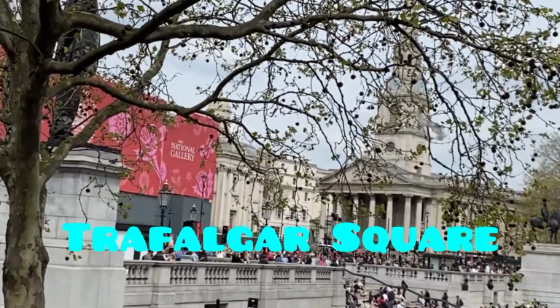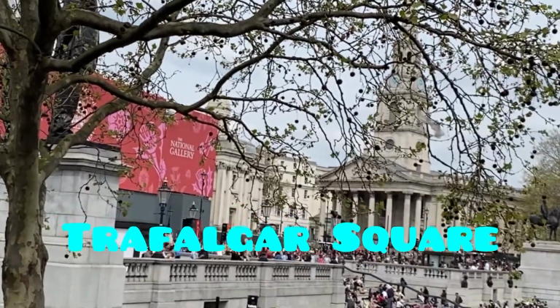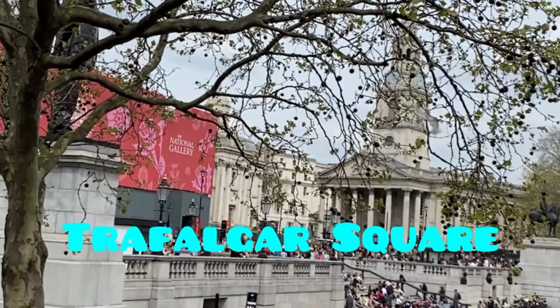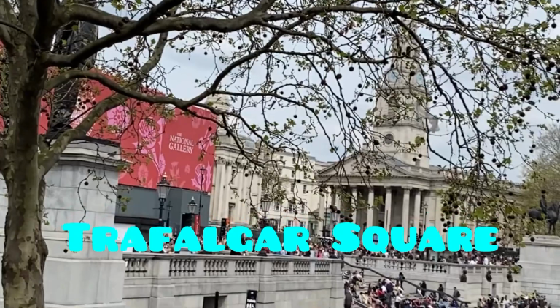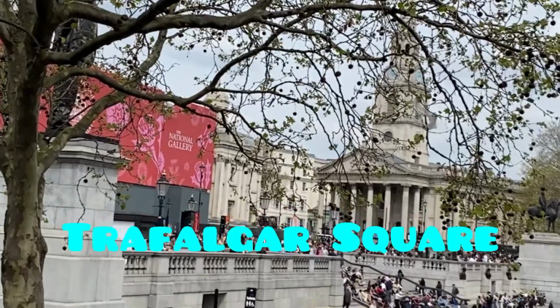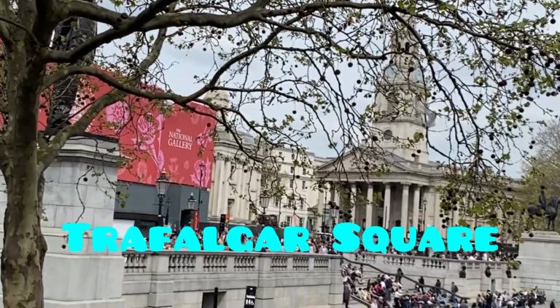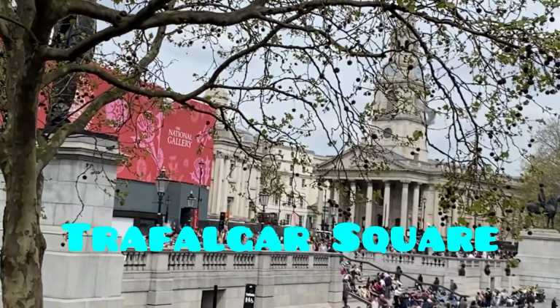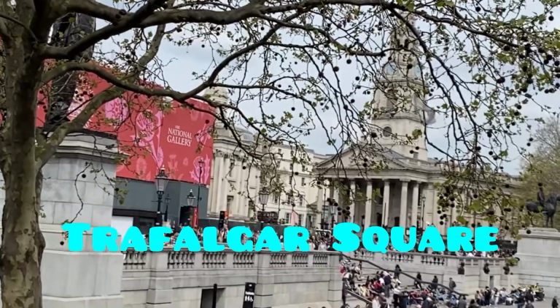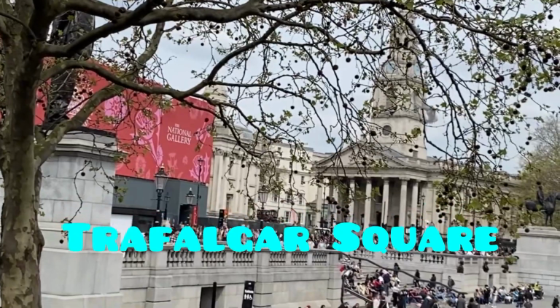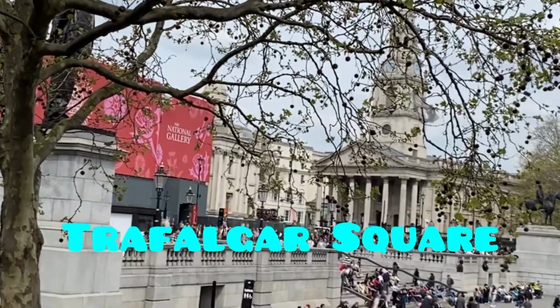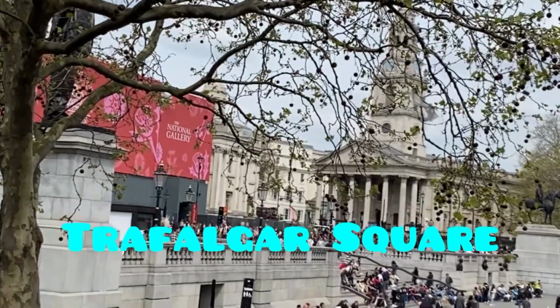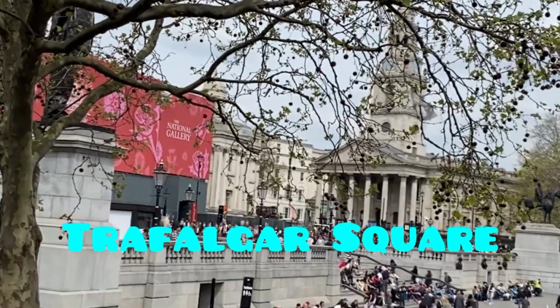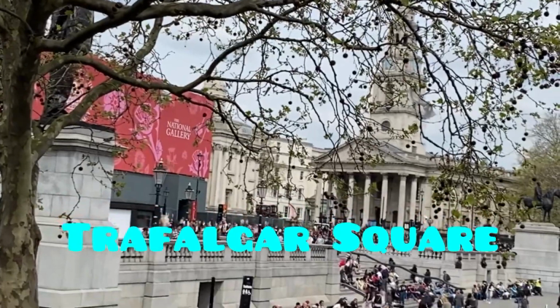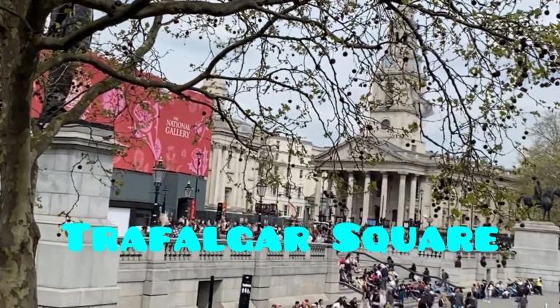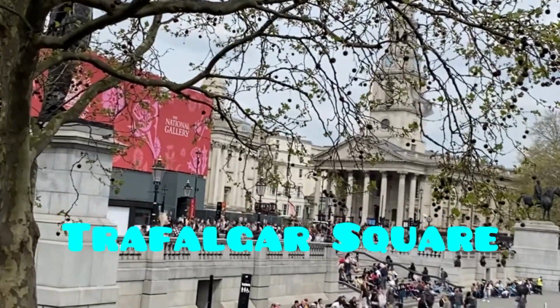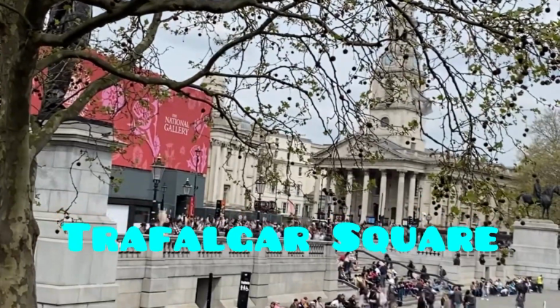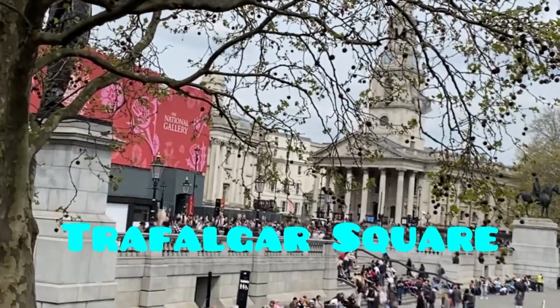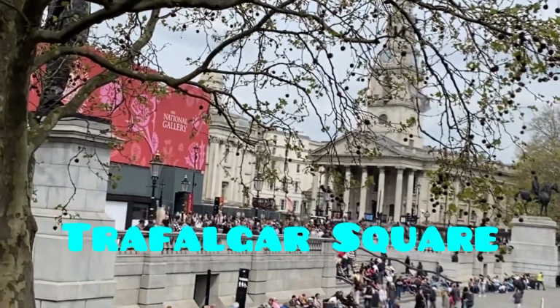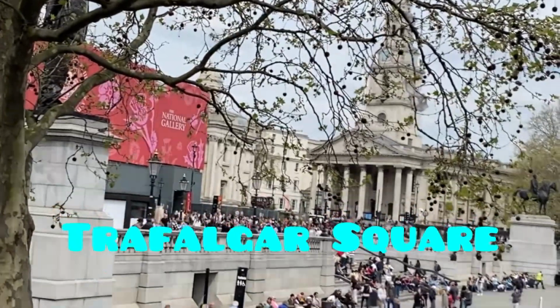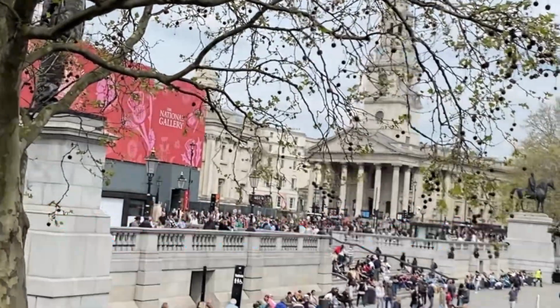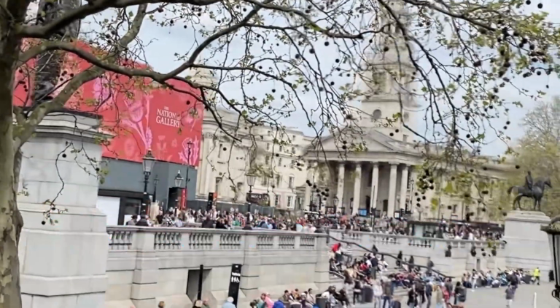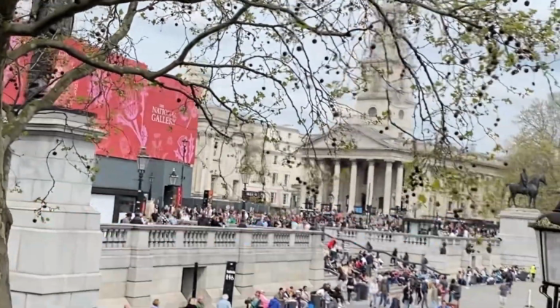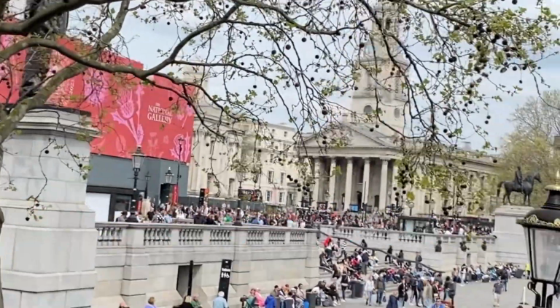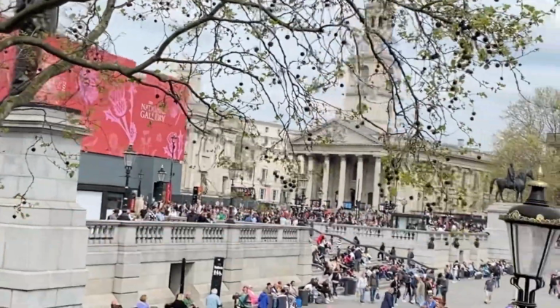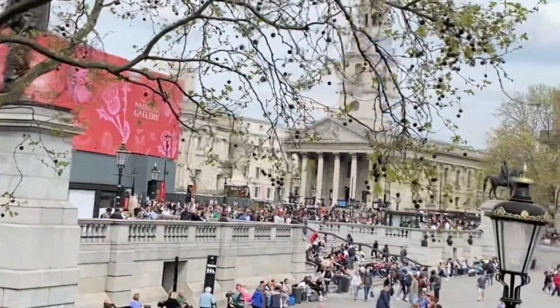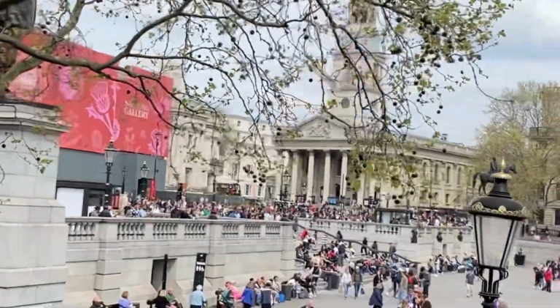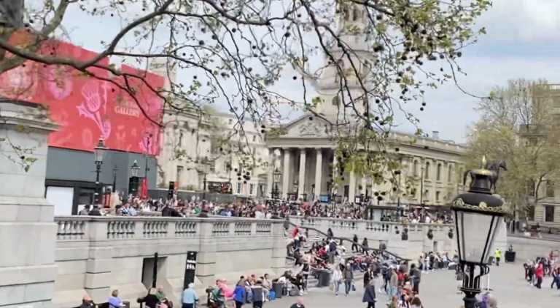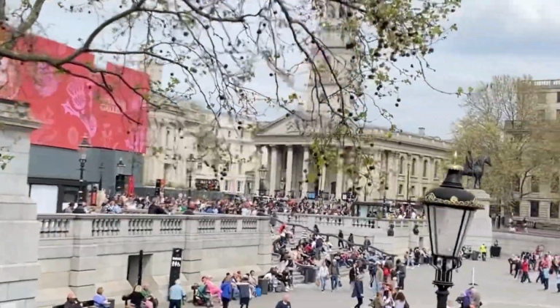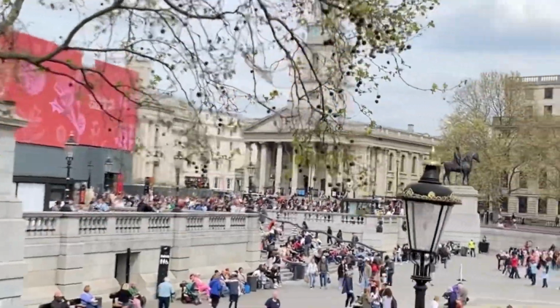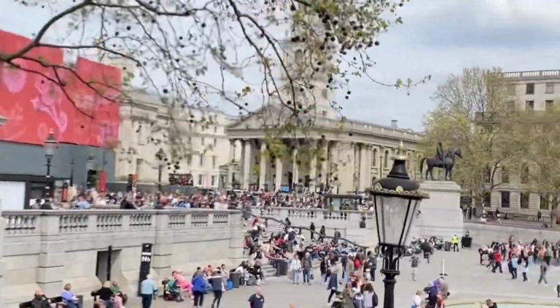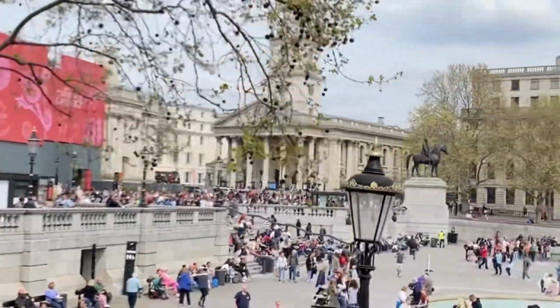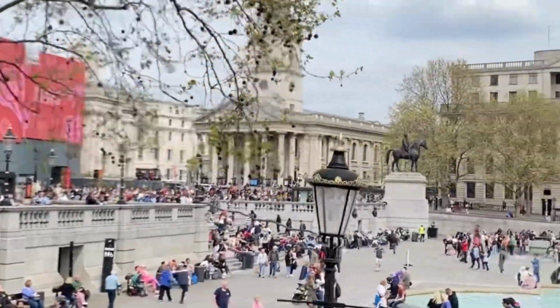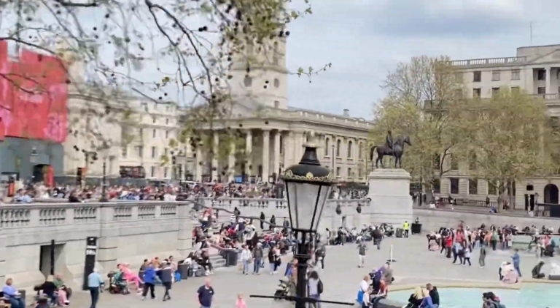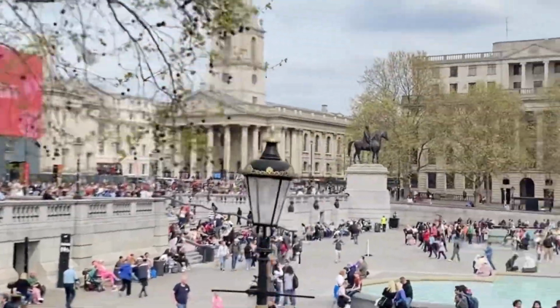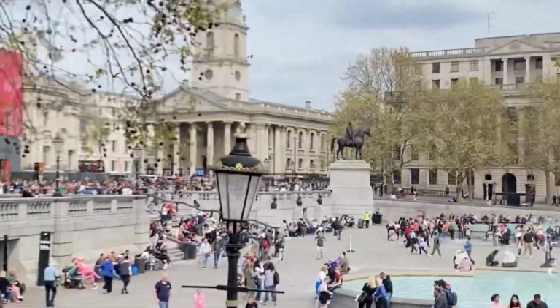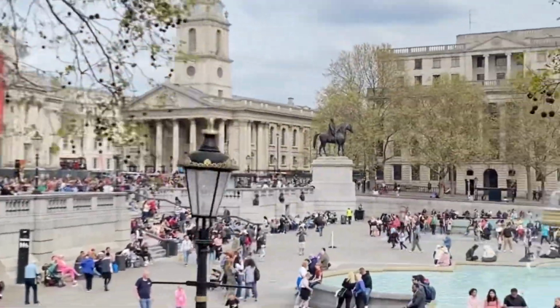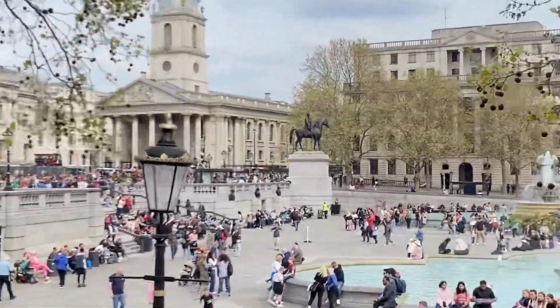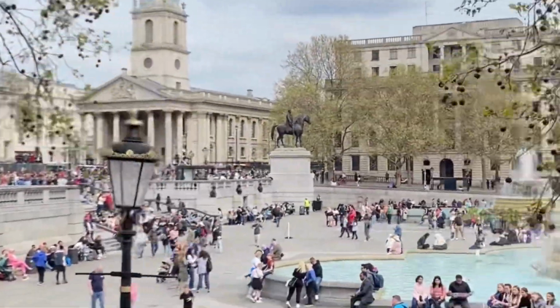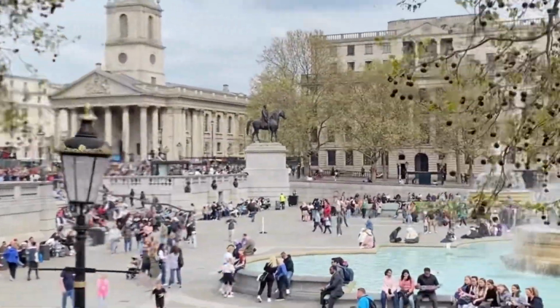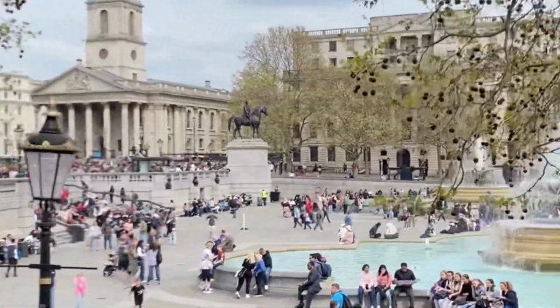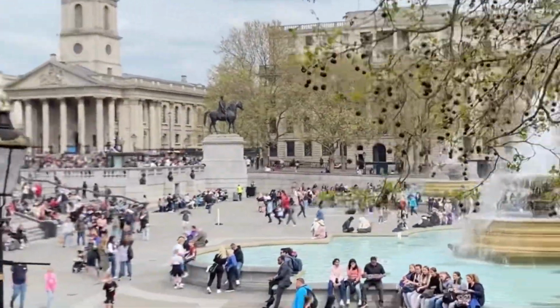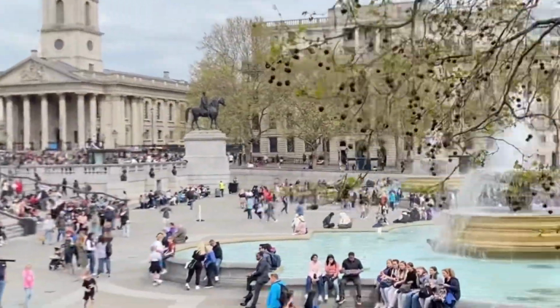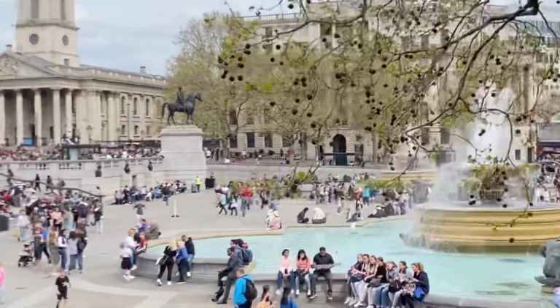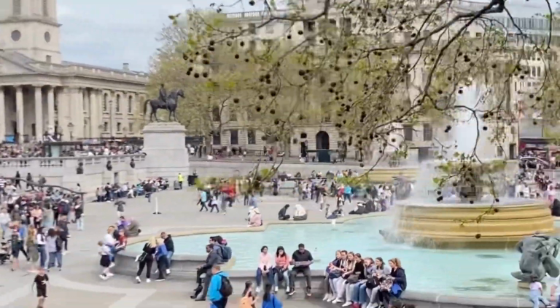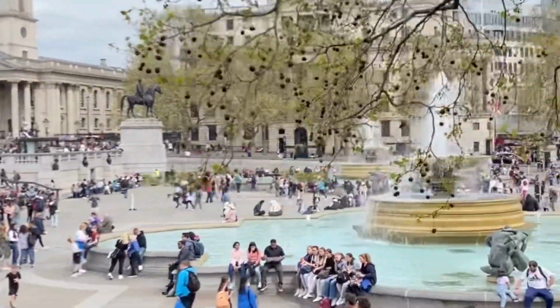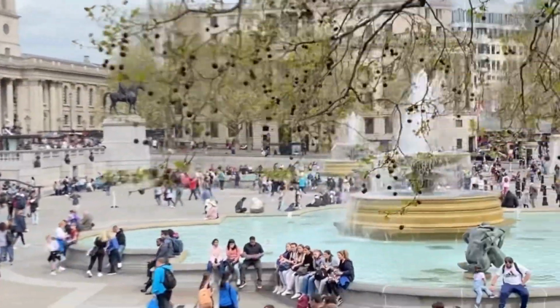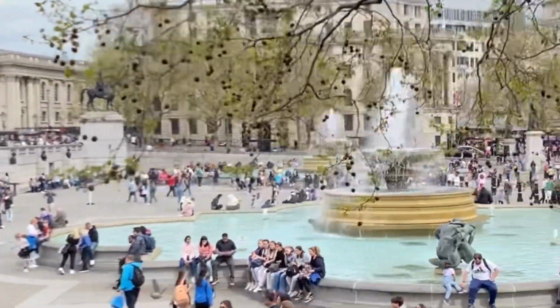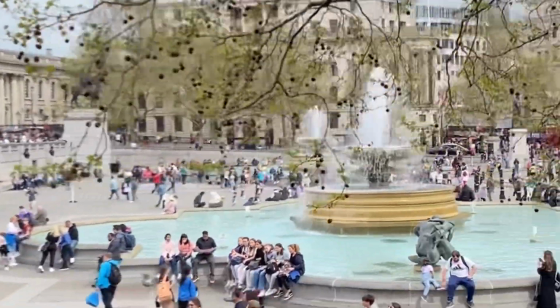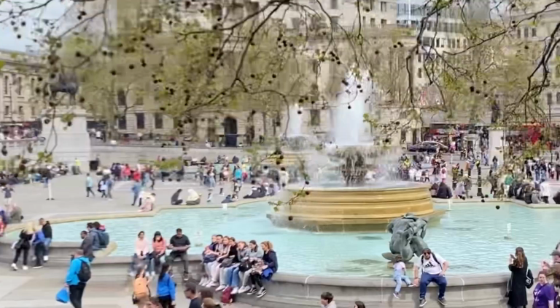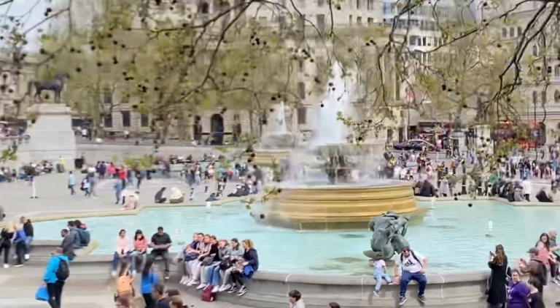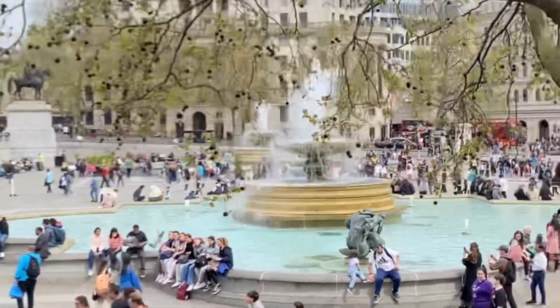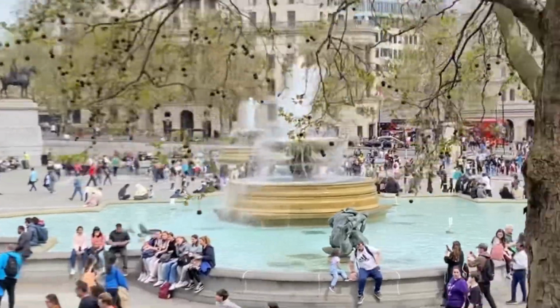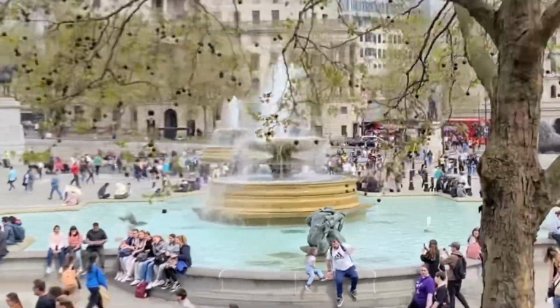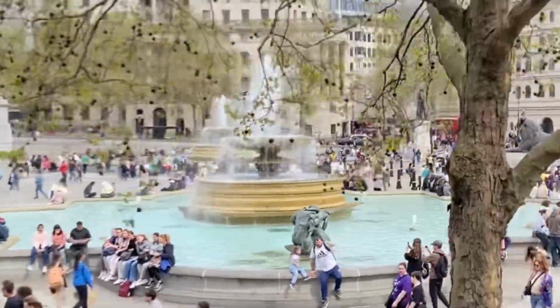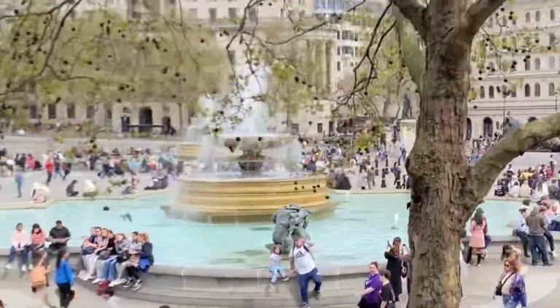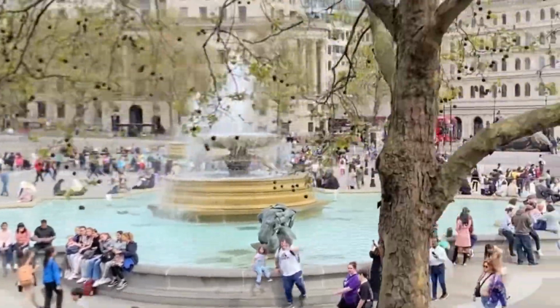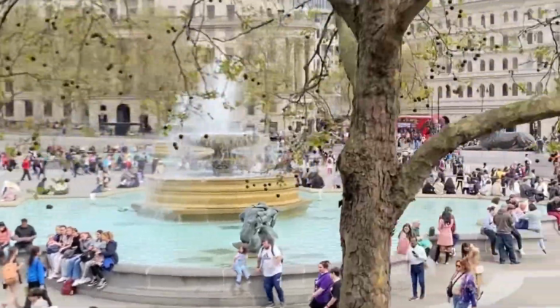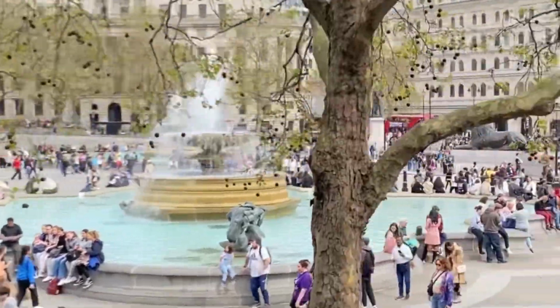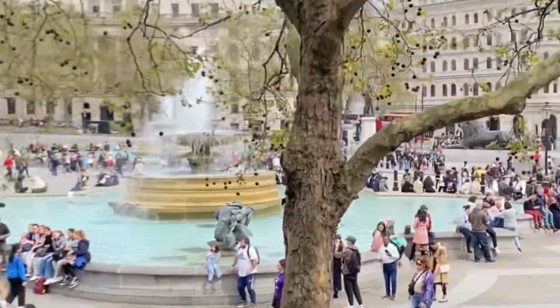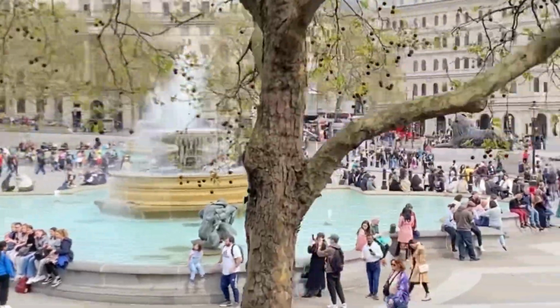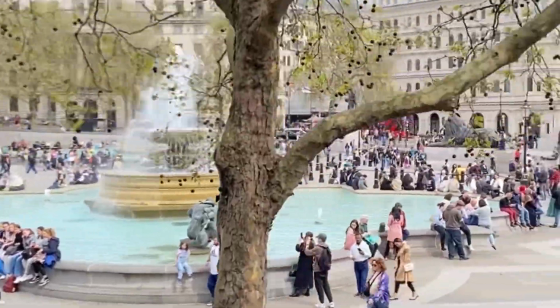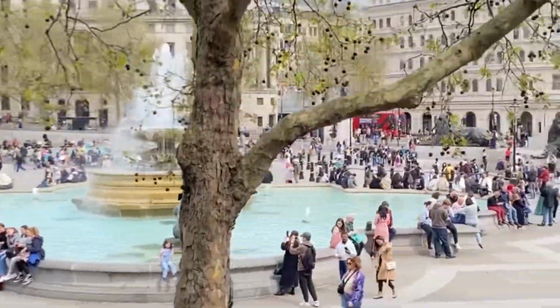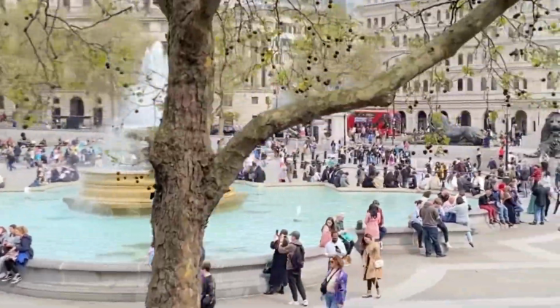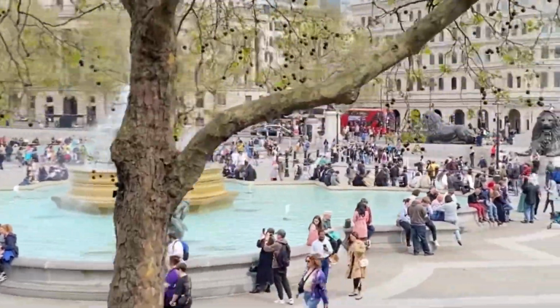The next one will be Trafalgar Square. Trafalgar Square is in the heart of London and is a public square in London.